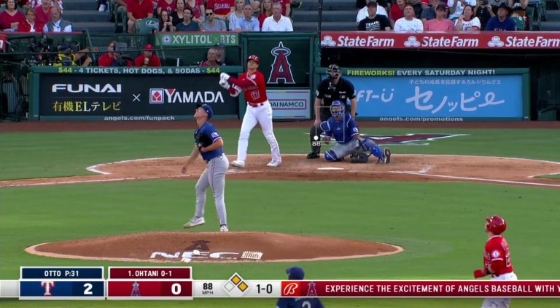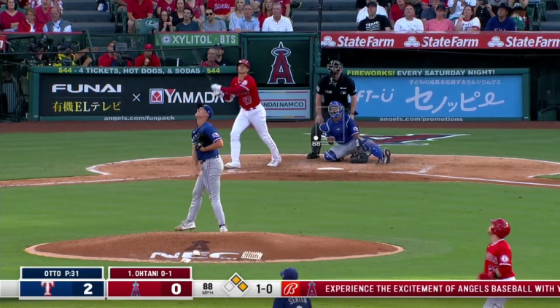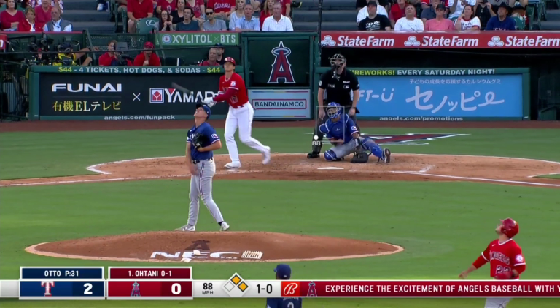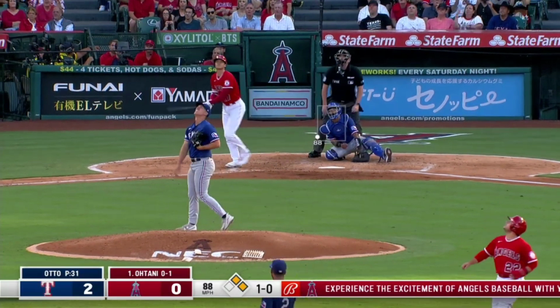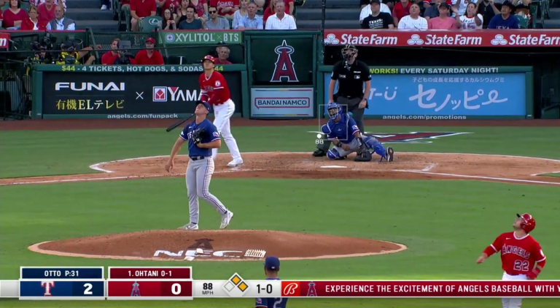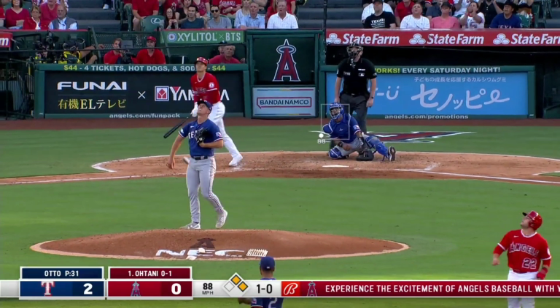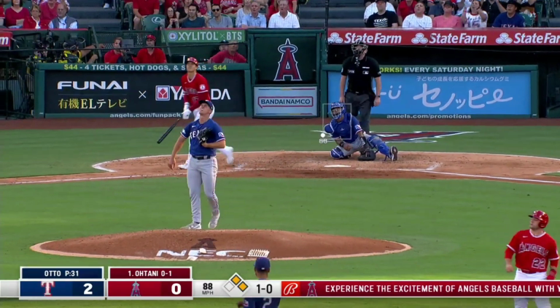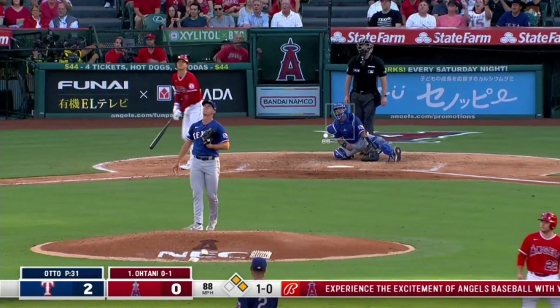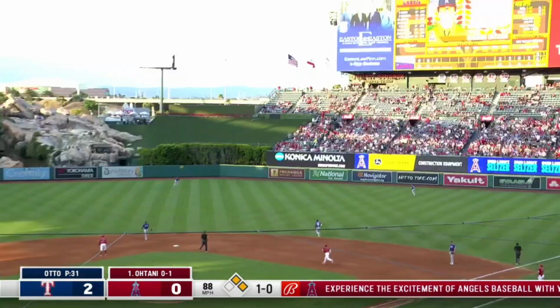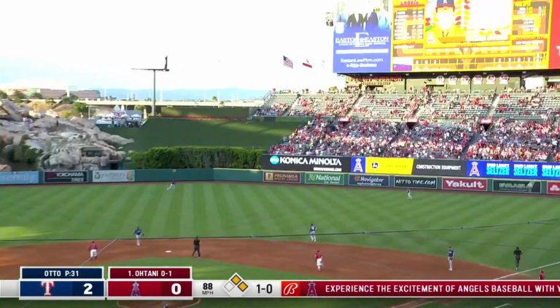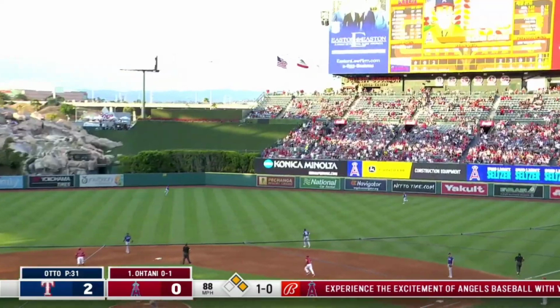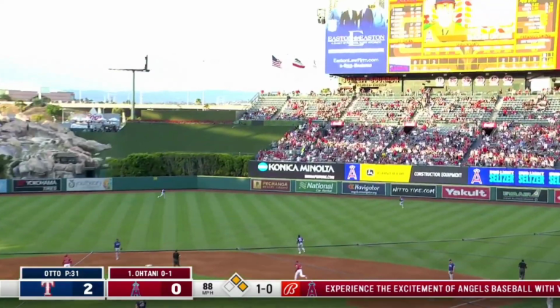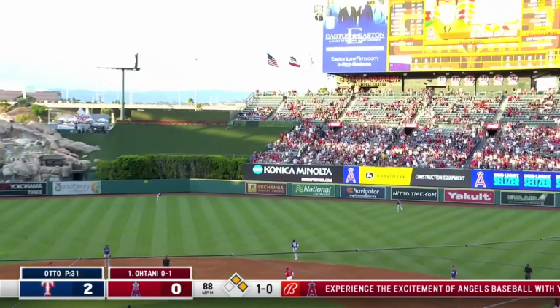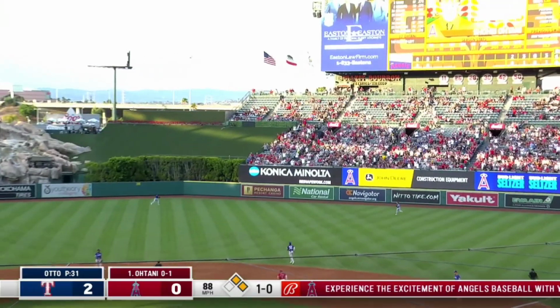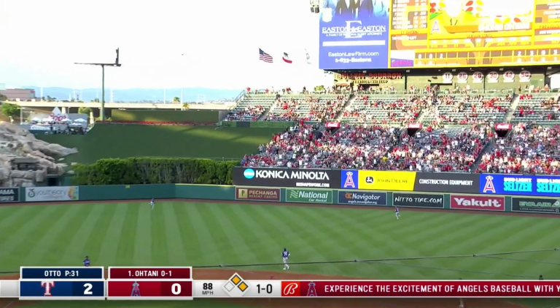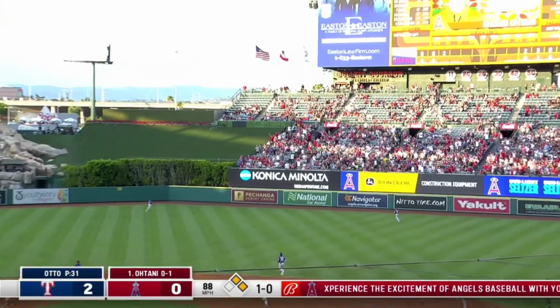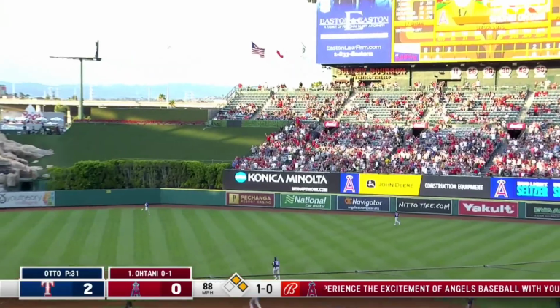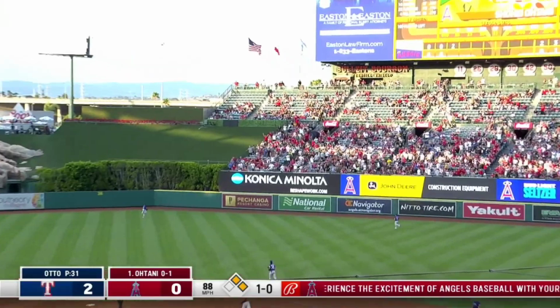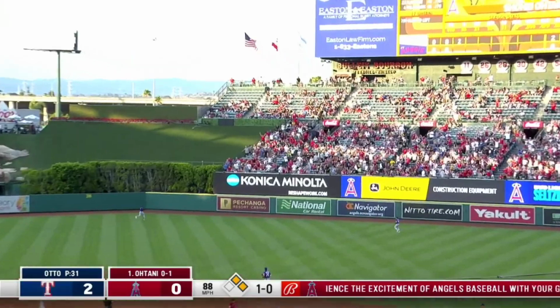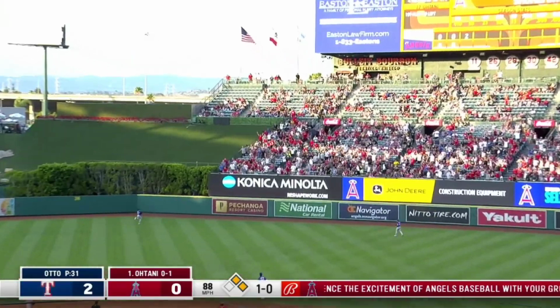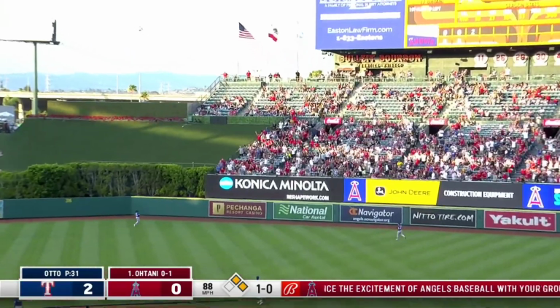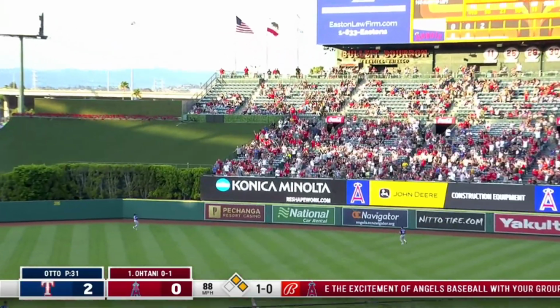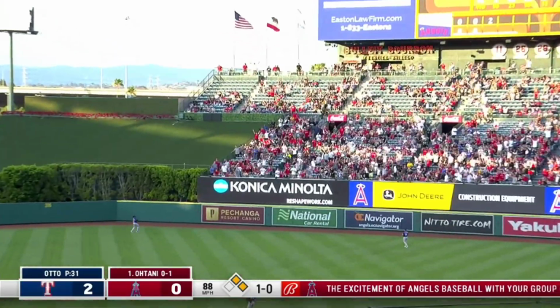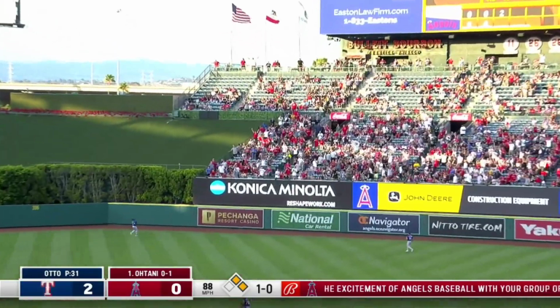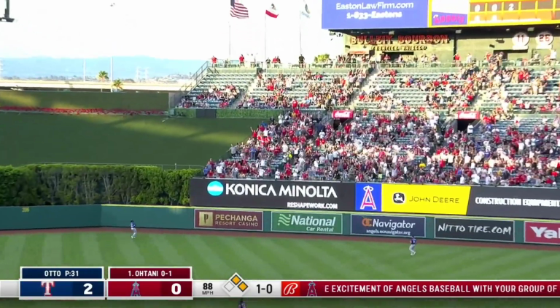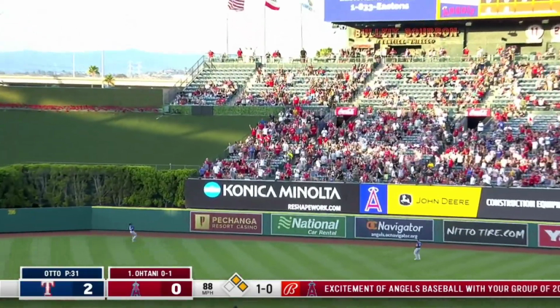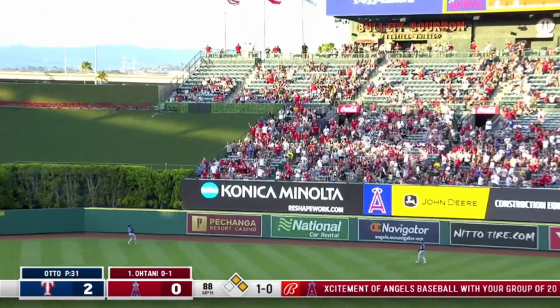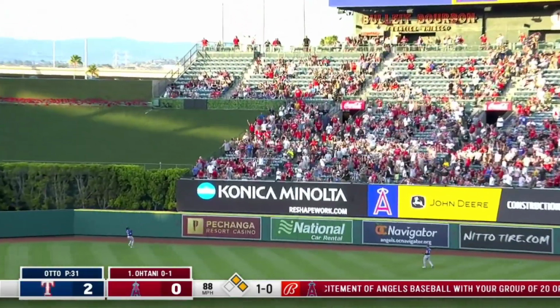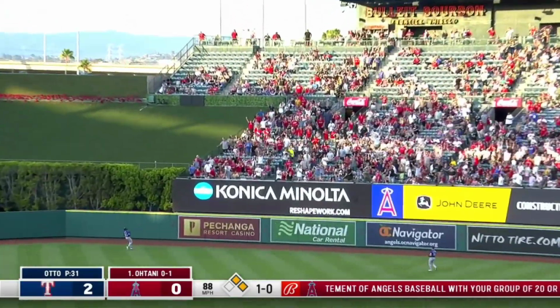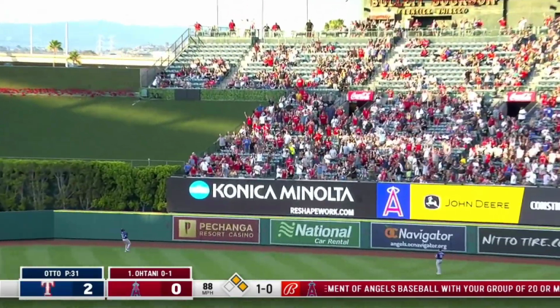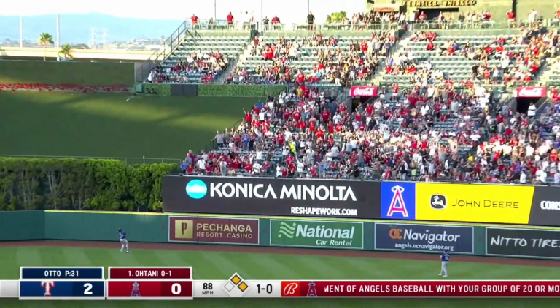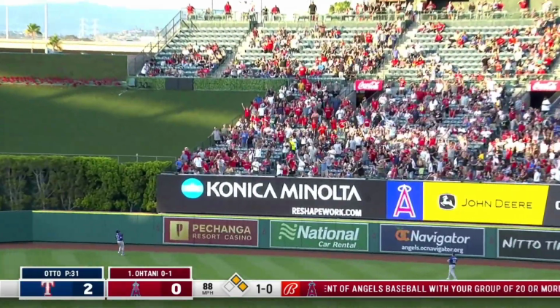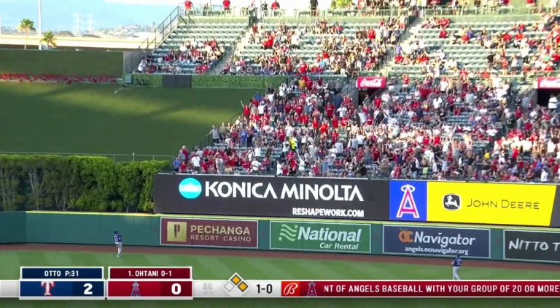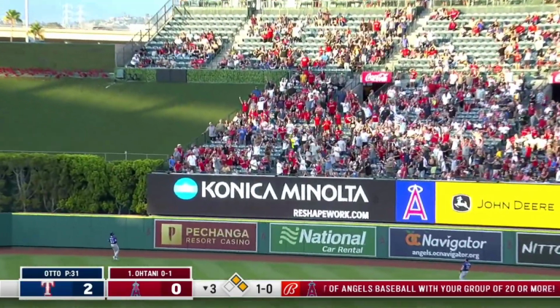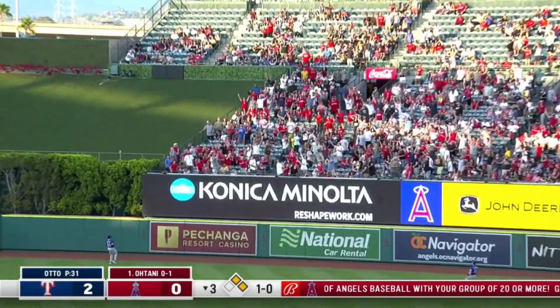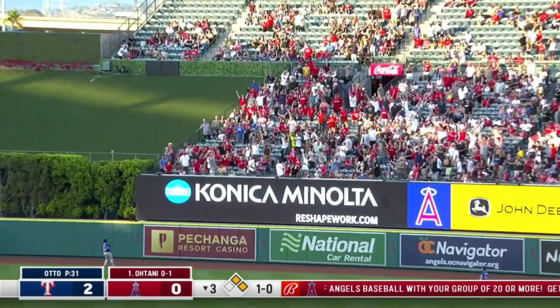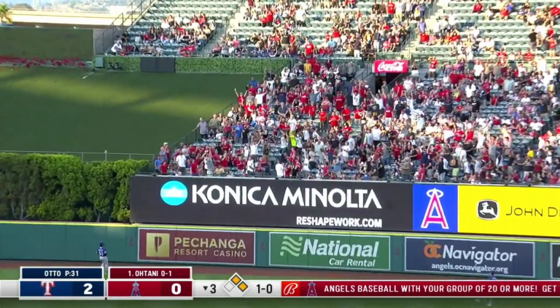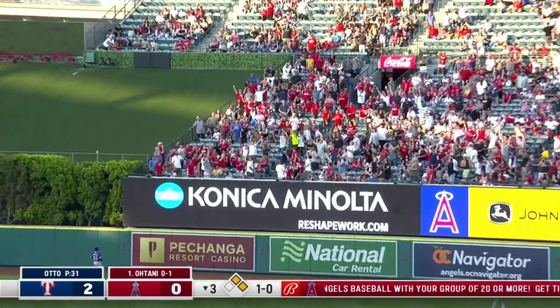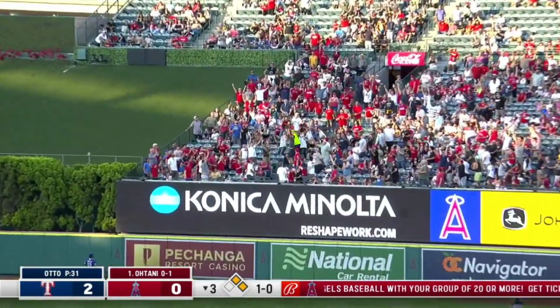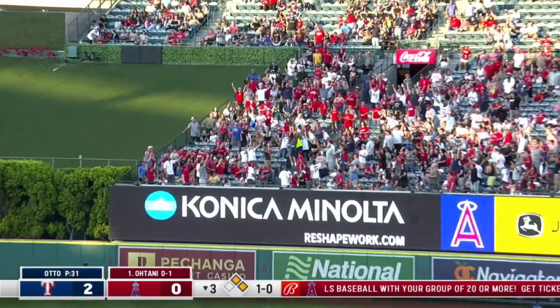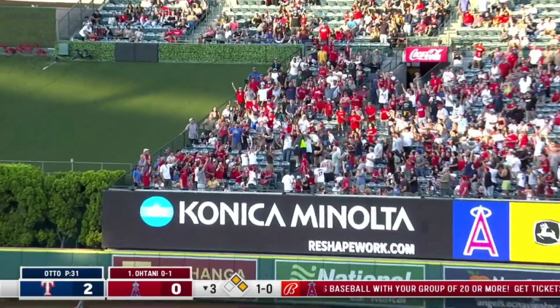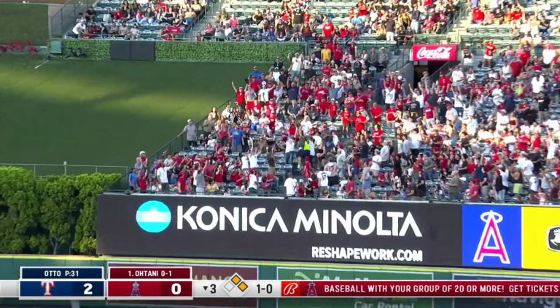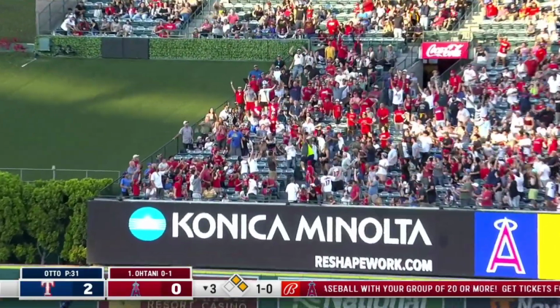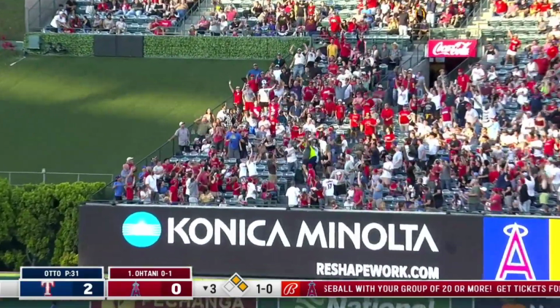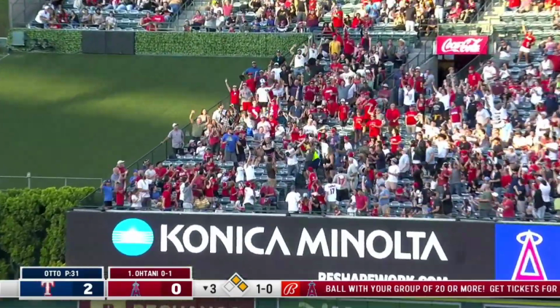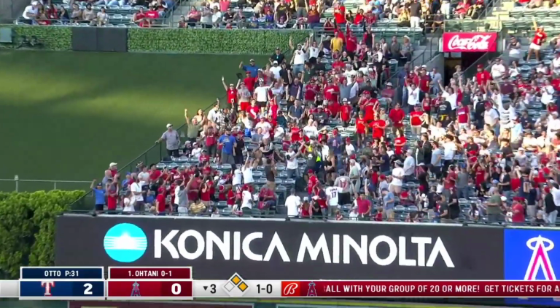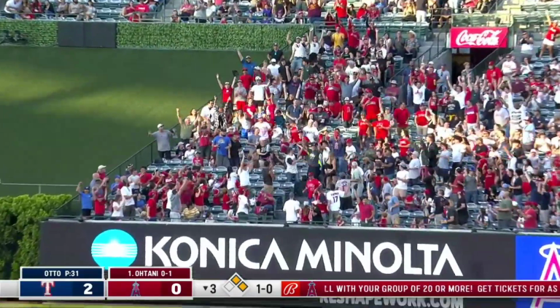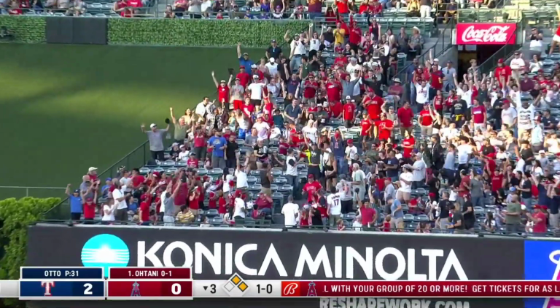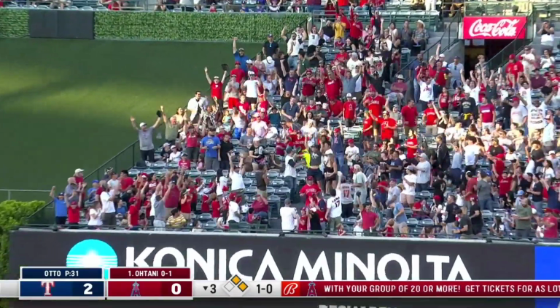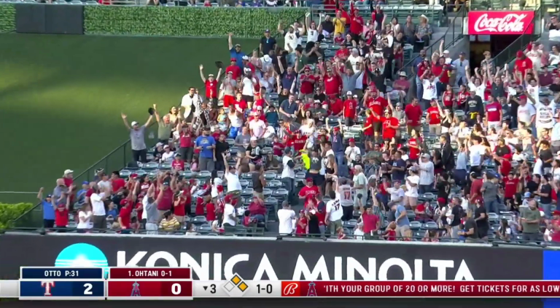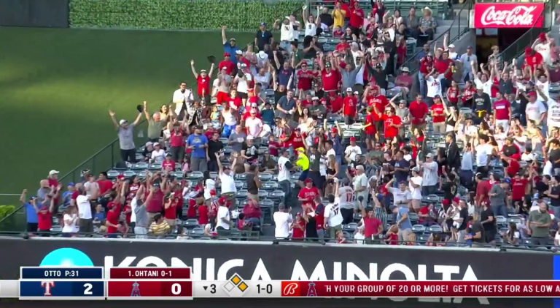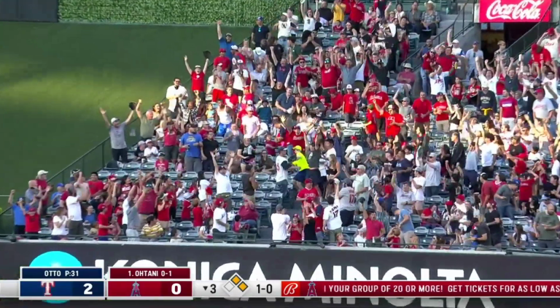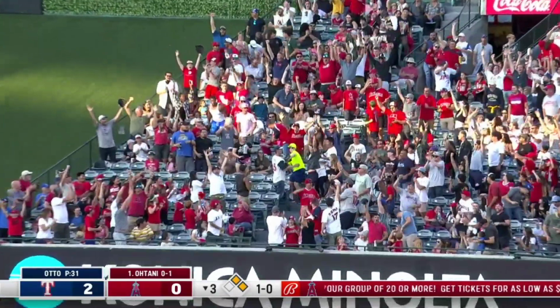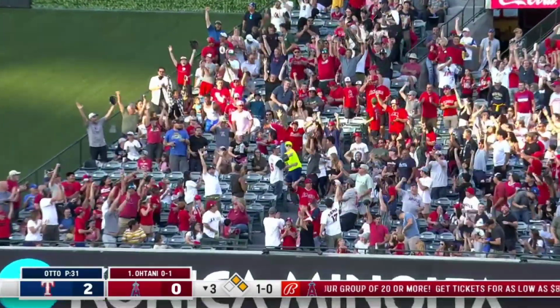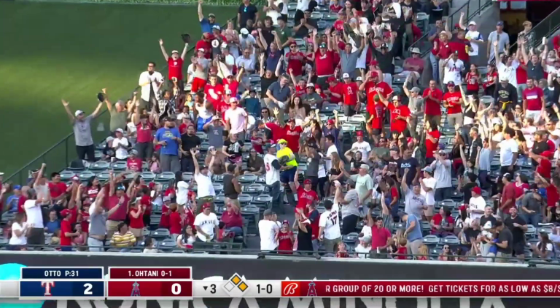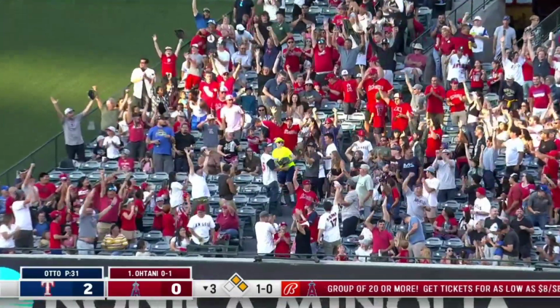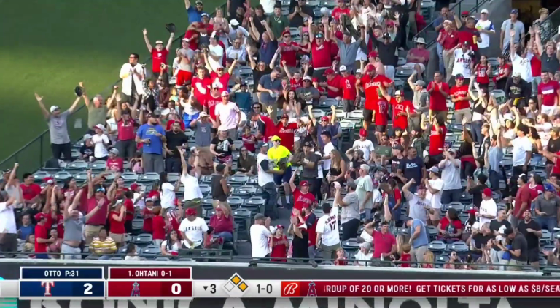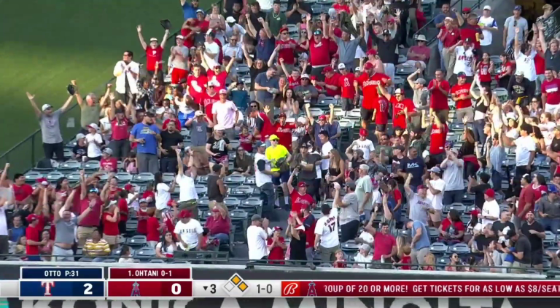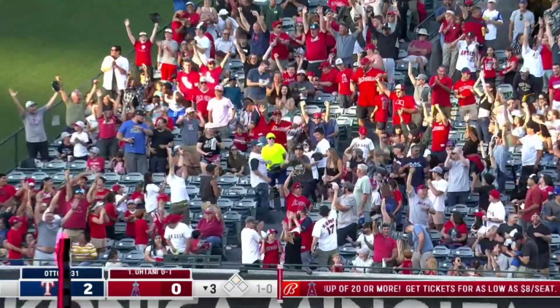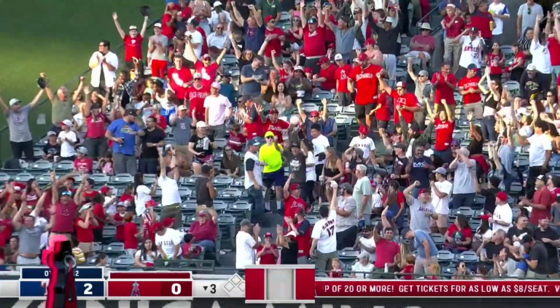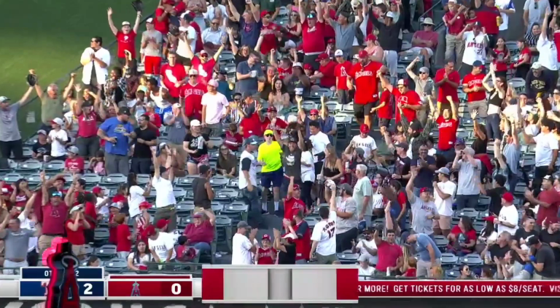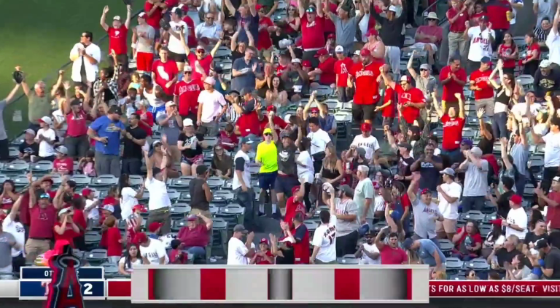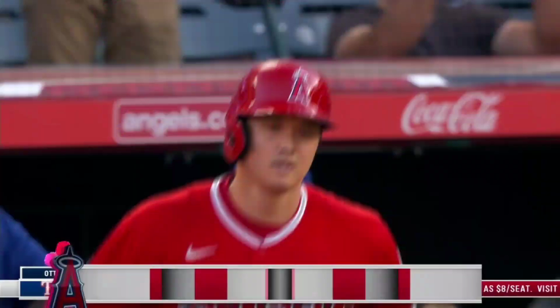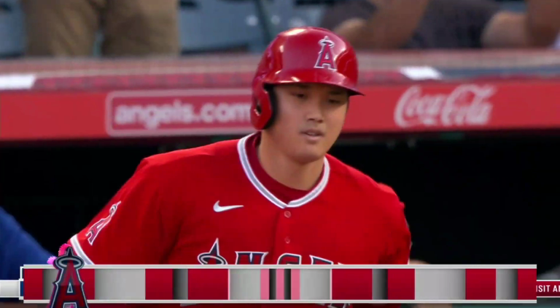Ohtani goes down and gets that one! Way back! Forget about it! Number 22 for Shohei!